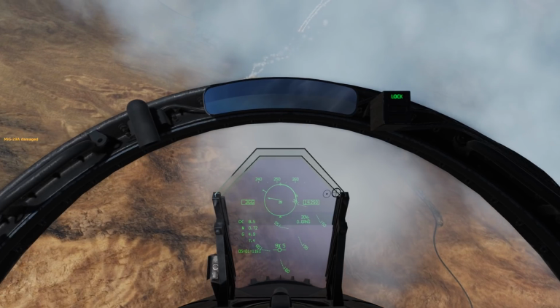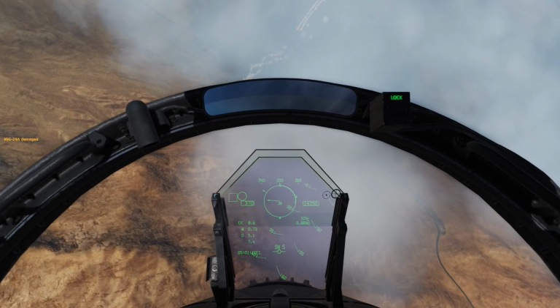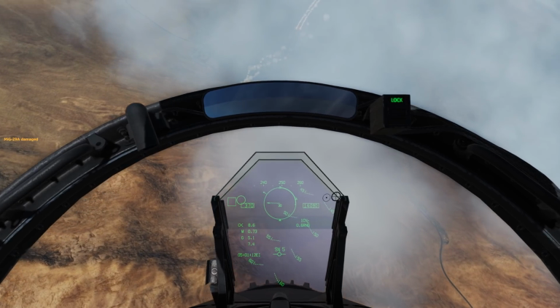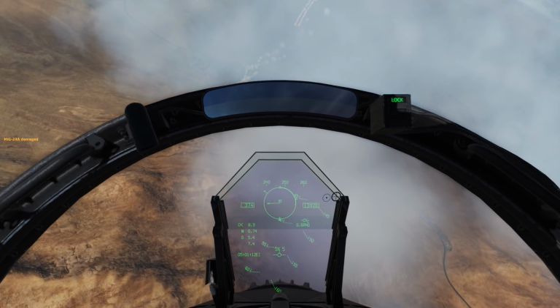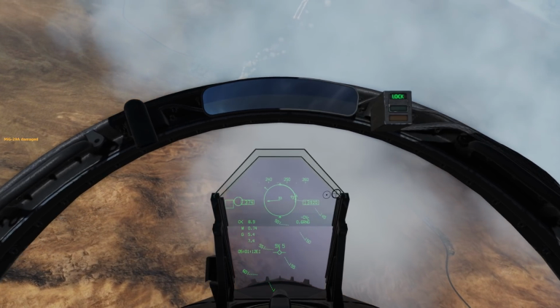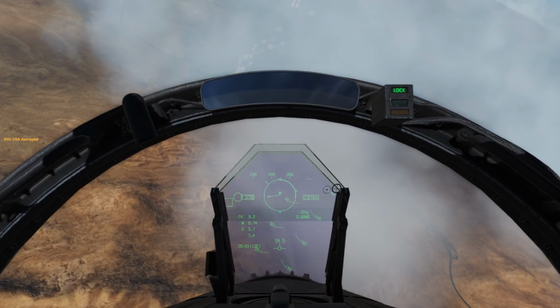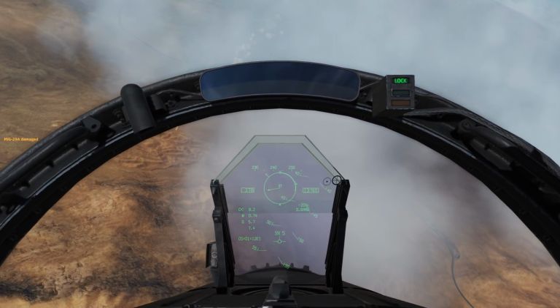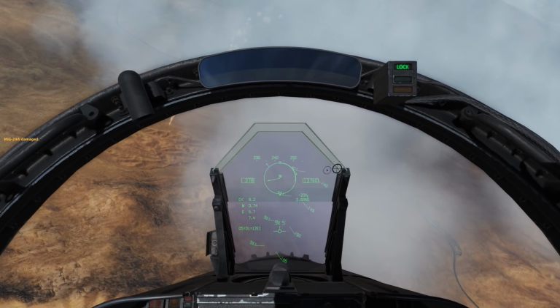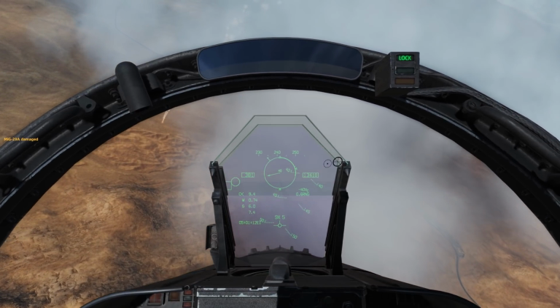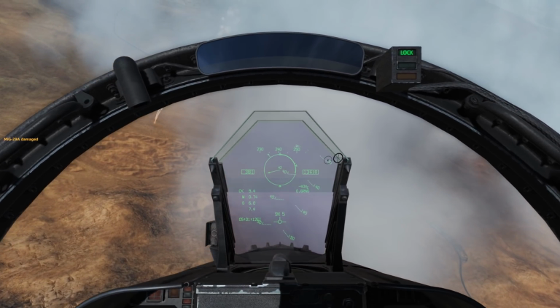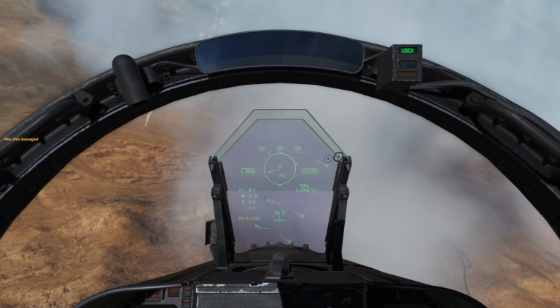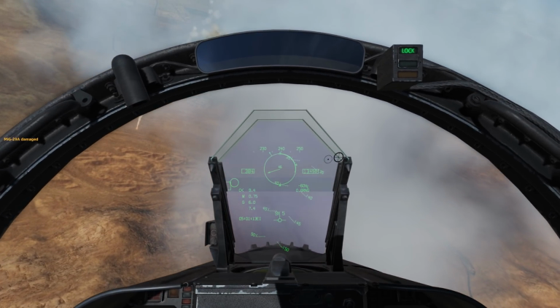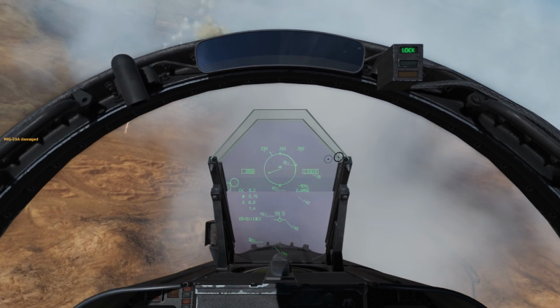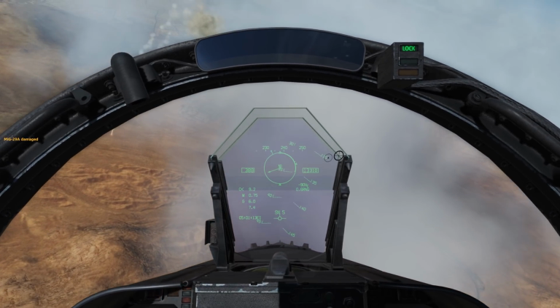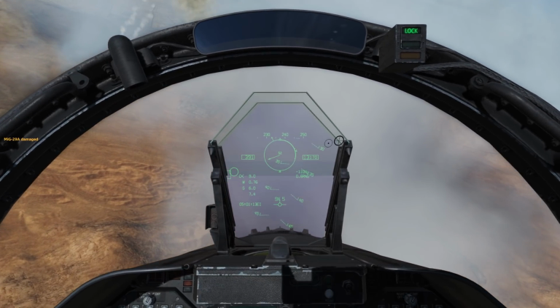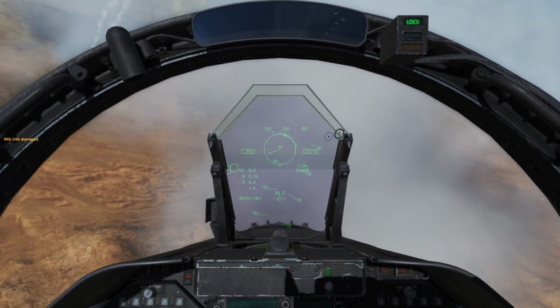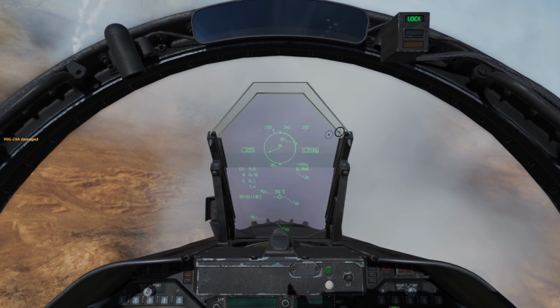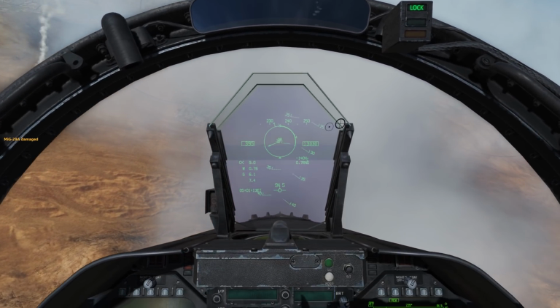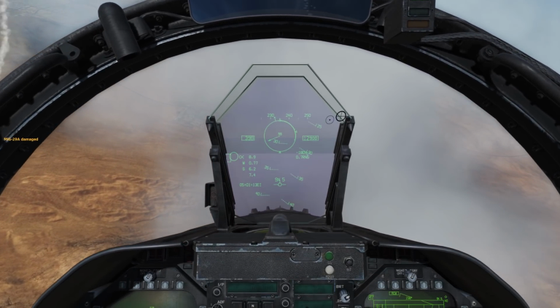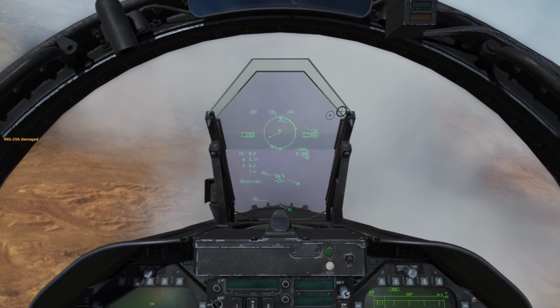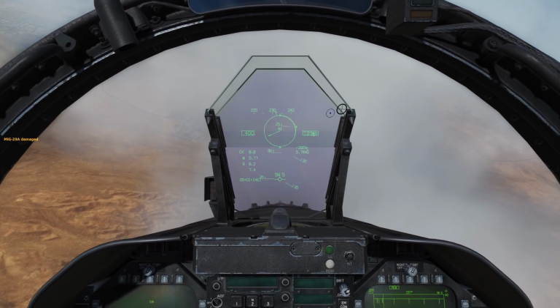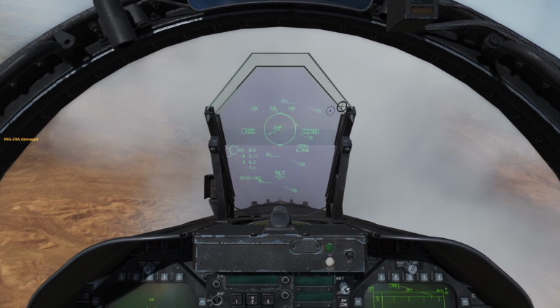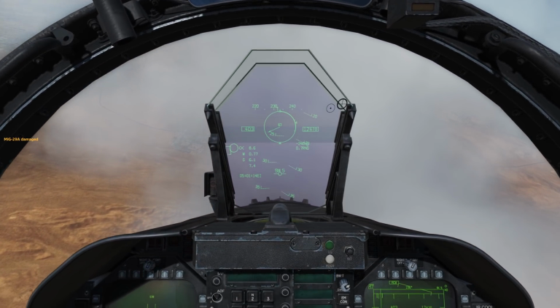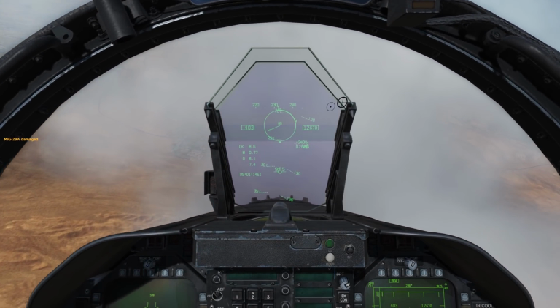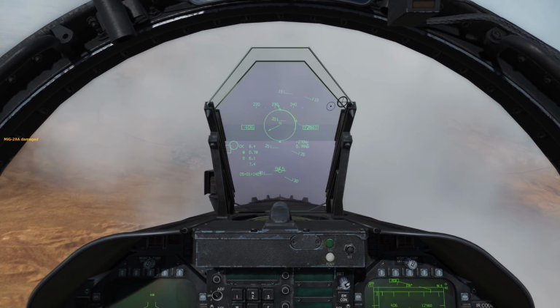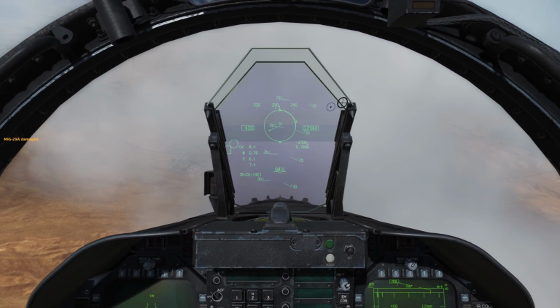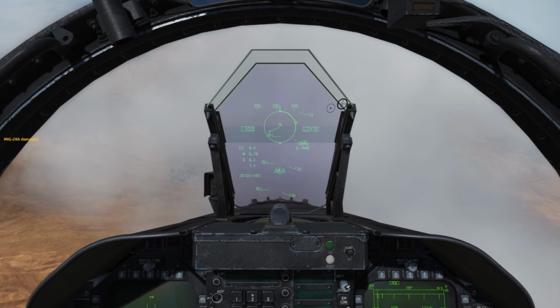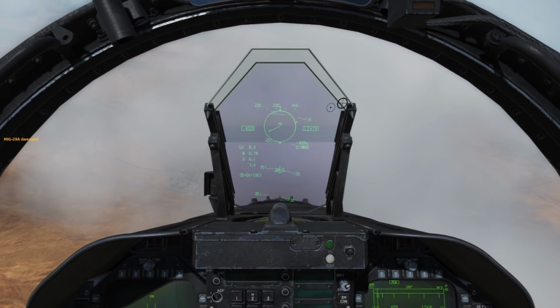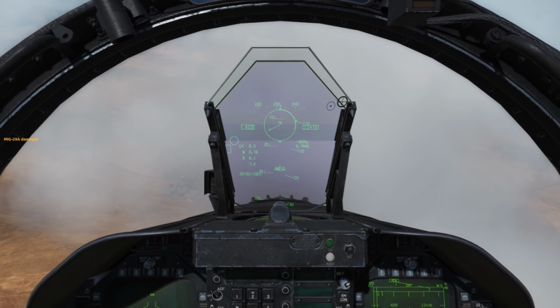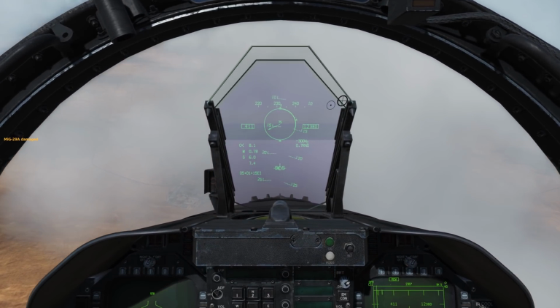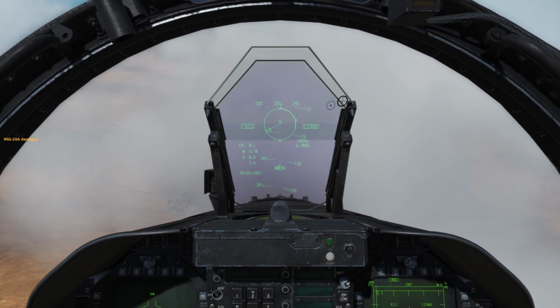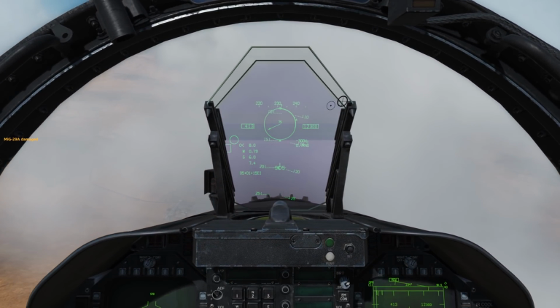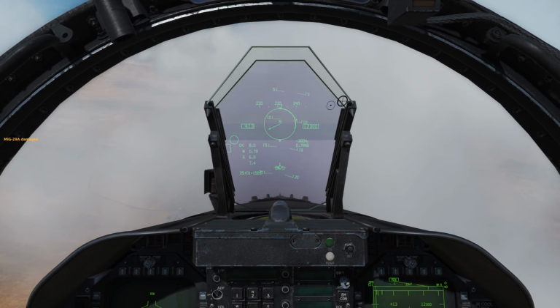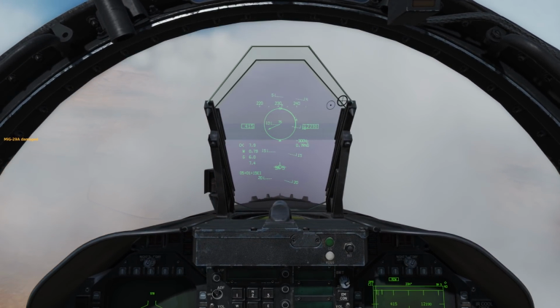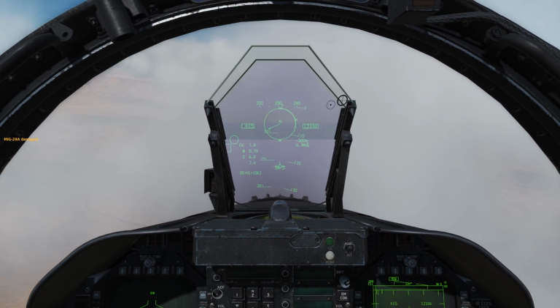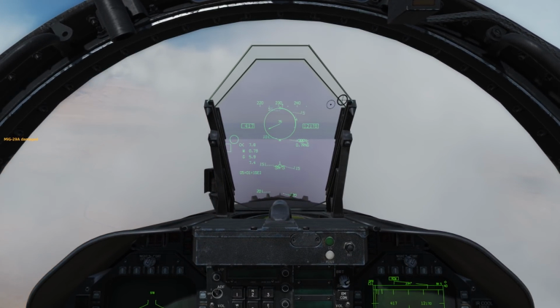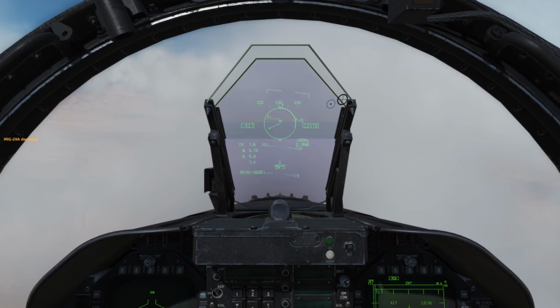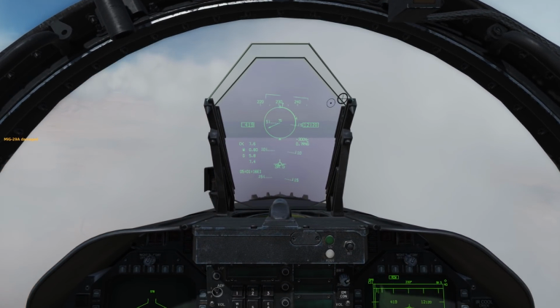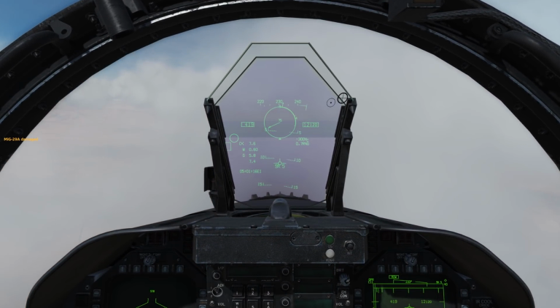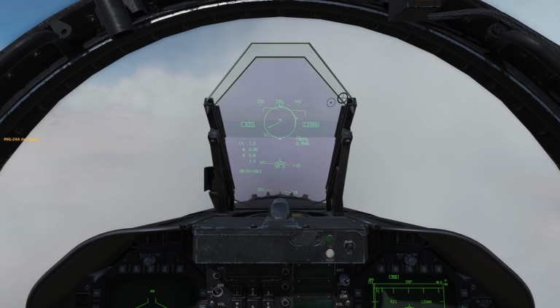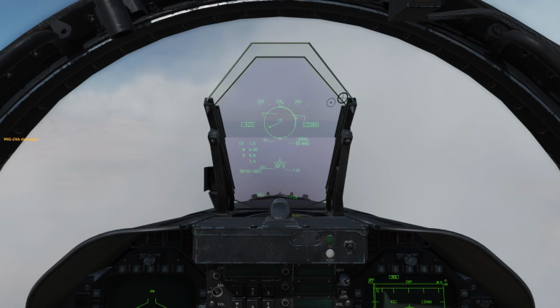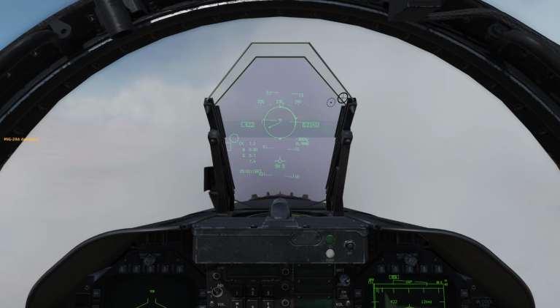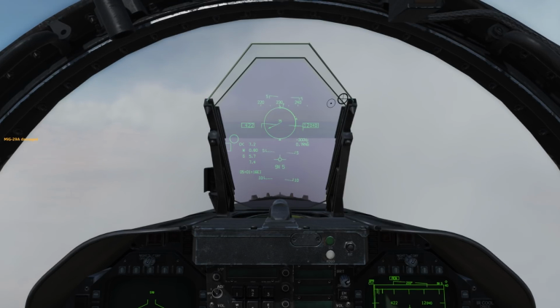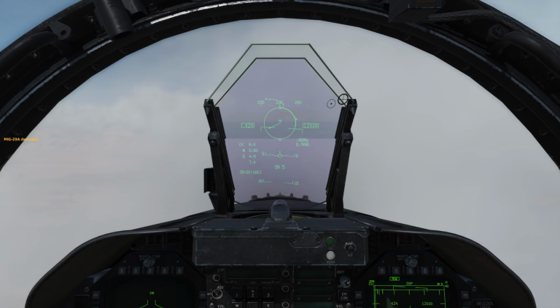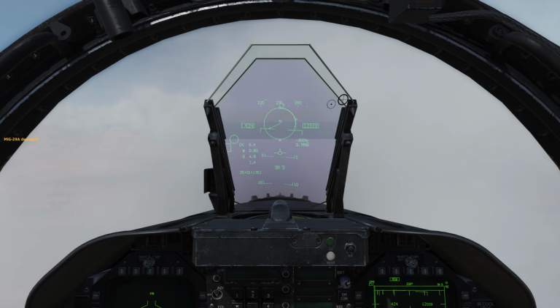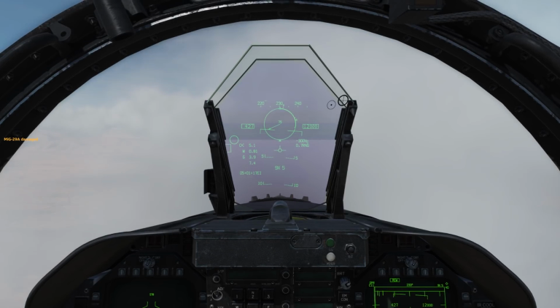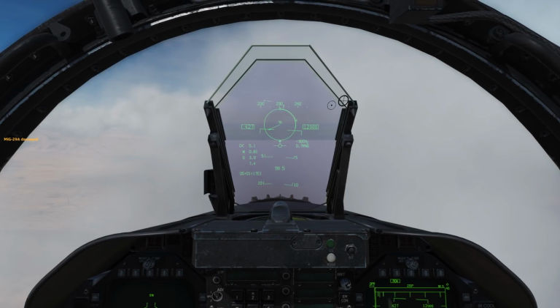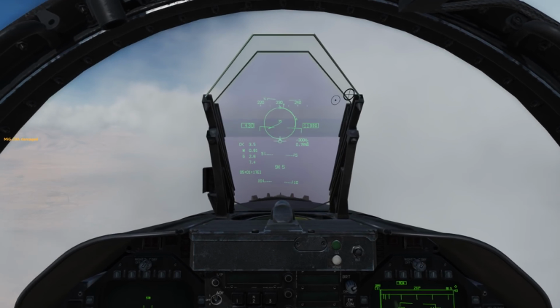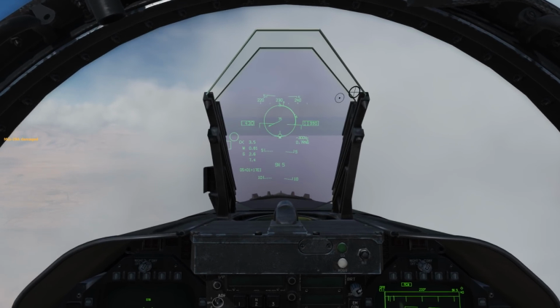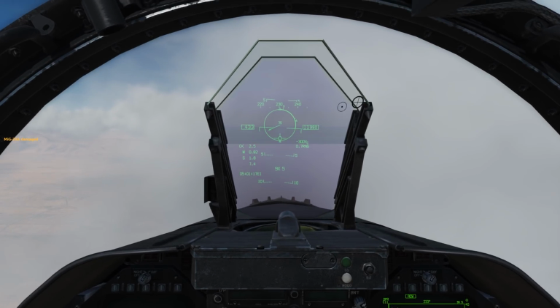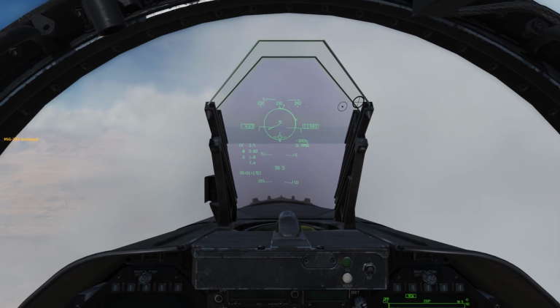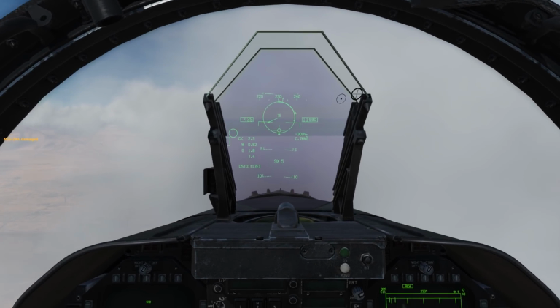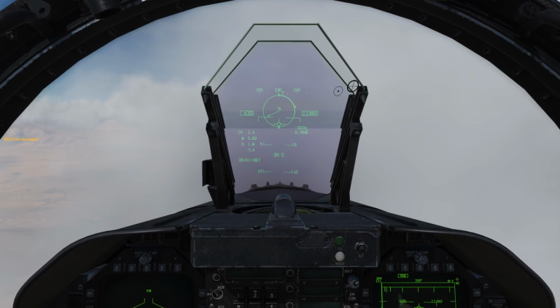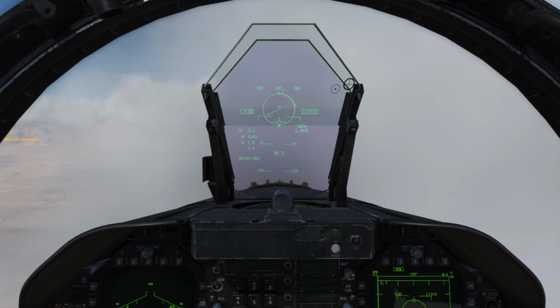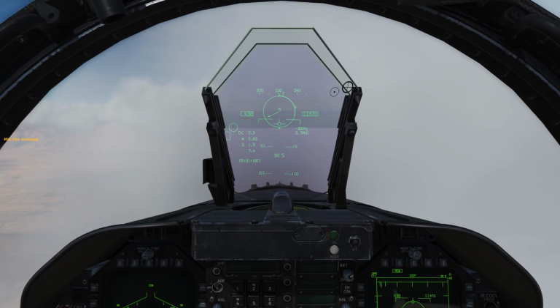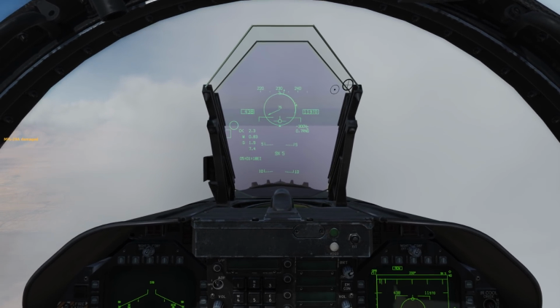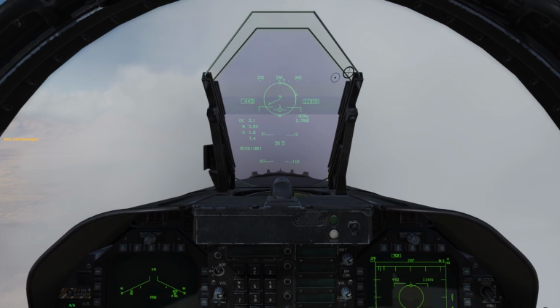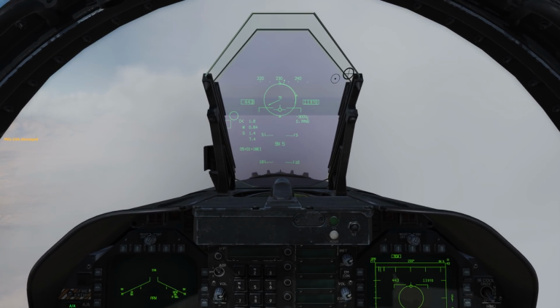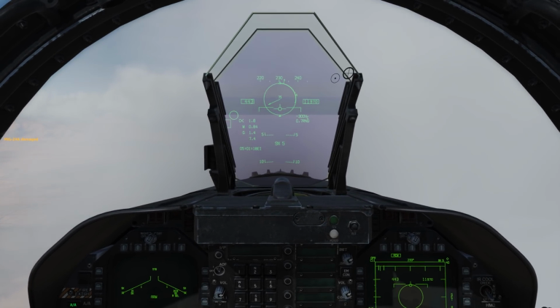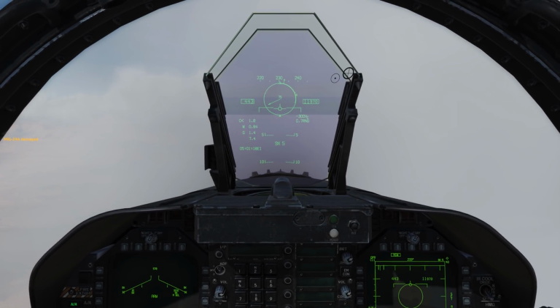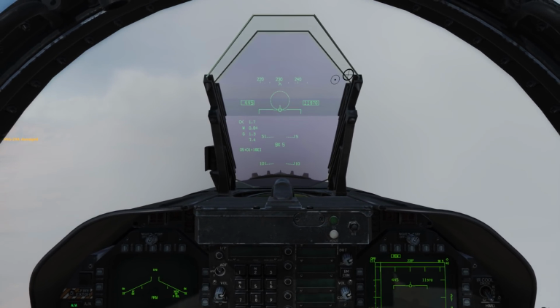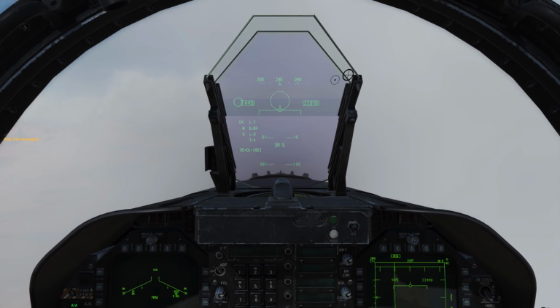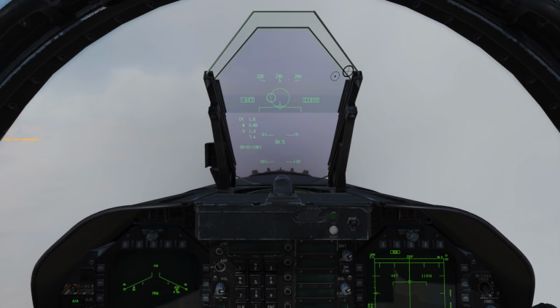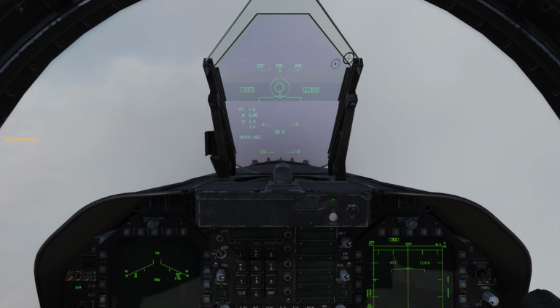That's a little overview of some of the stuff to look forward to in DCS World. I hope you enjoyed this video and I will see you next time. Thanks.